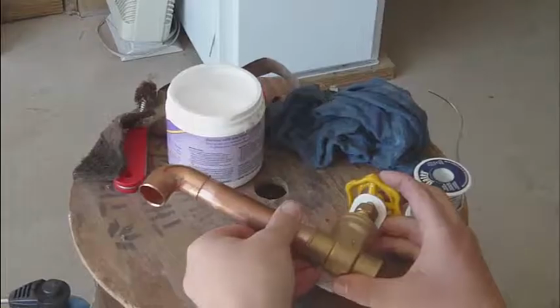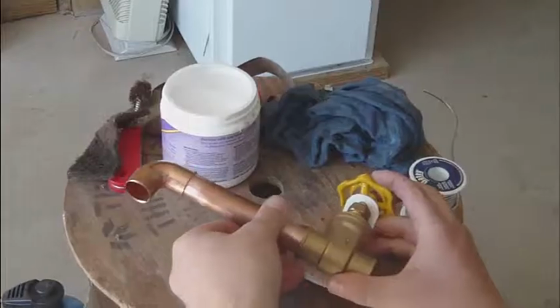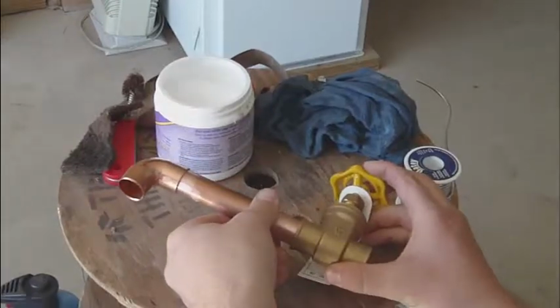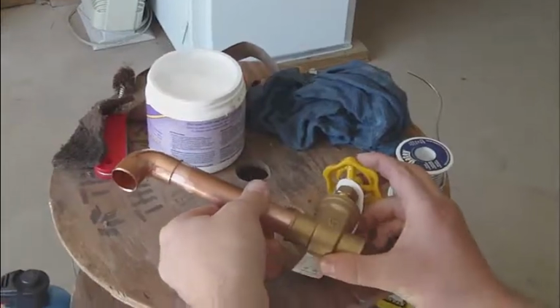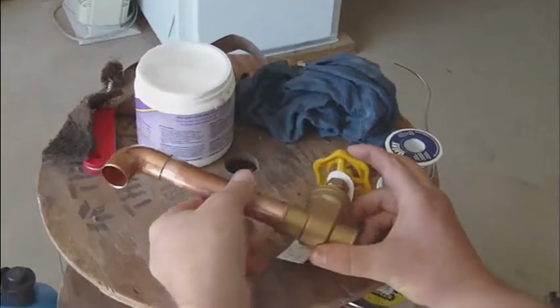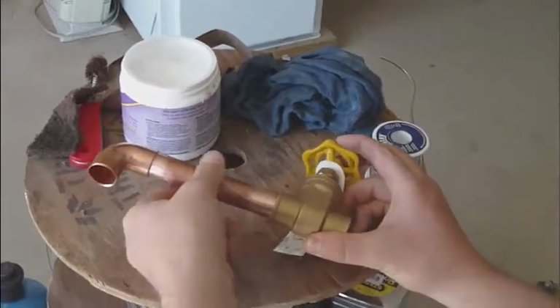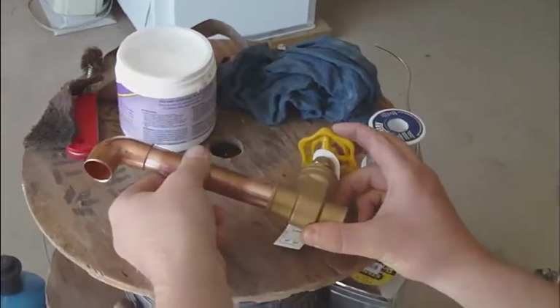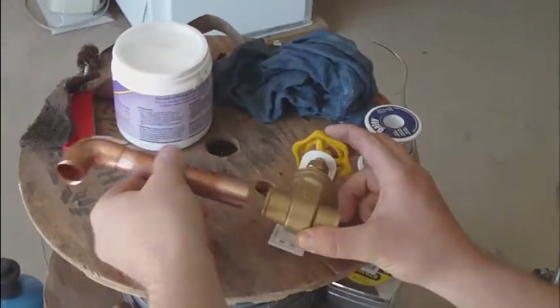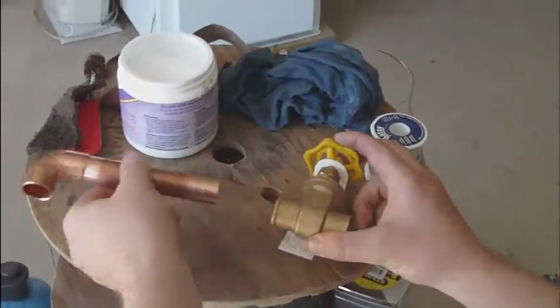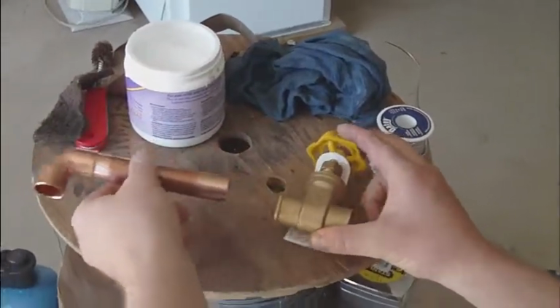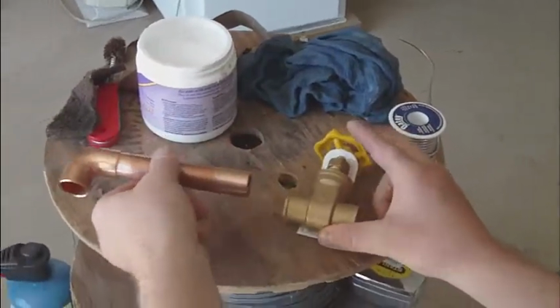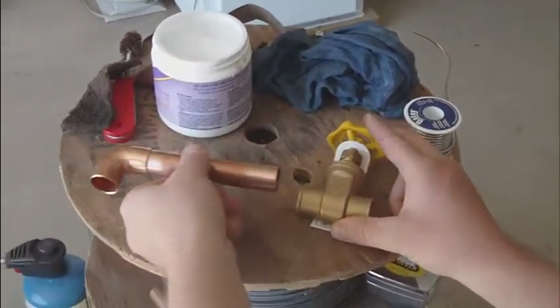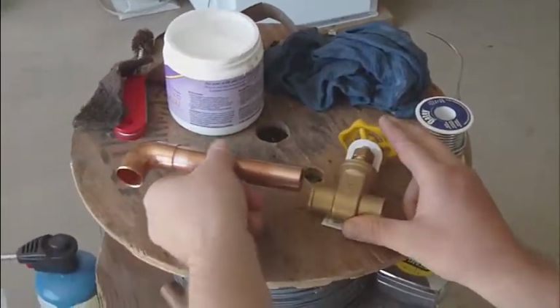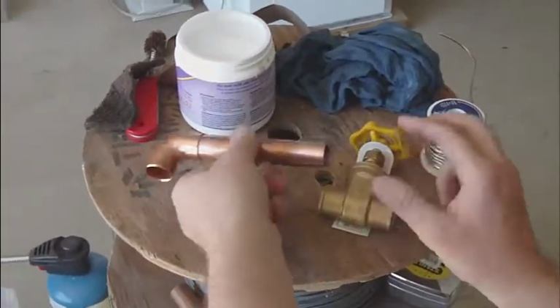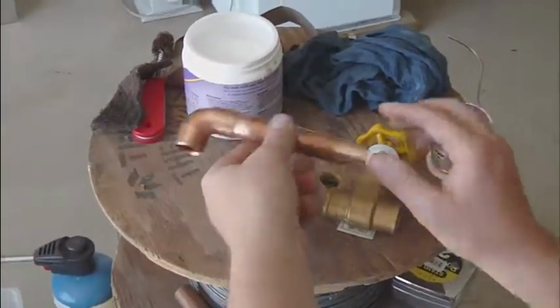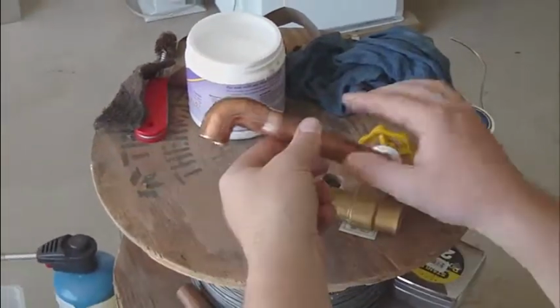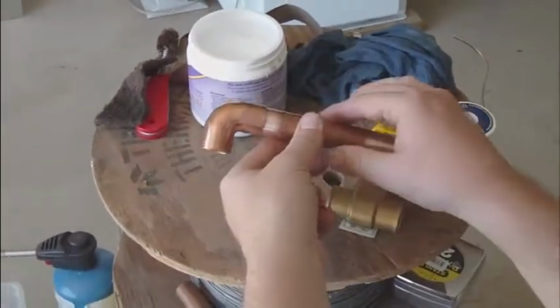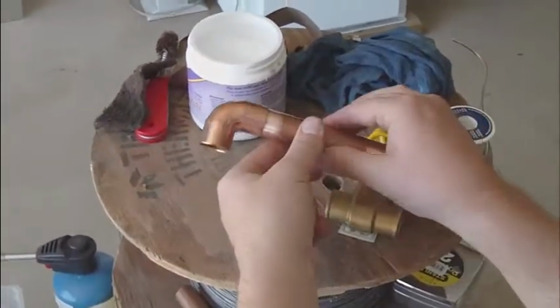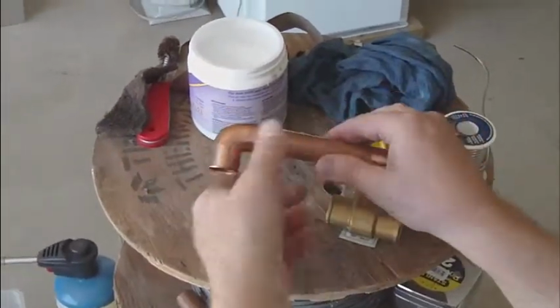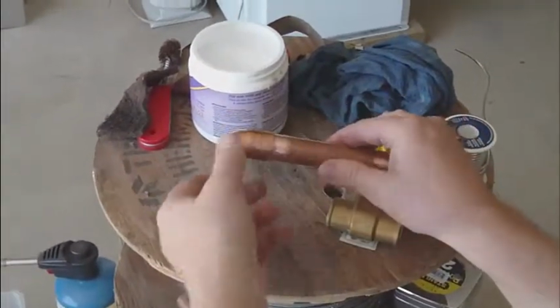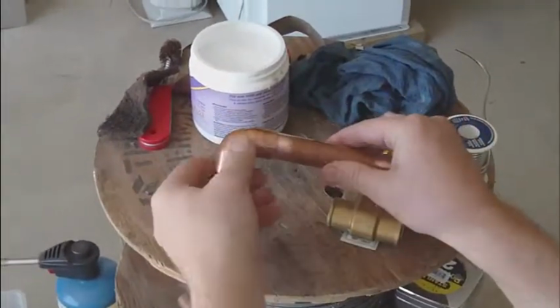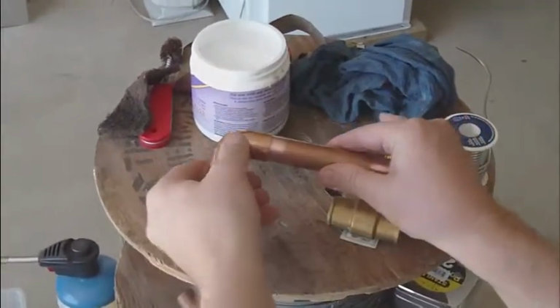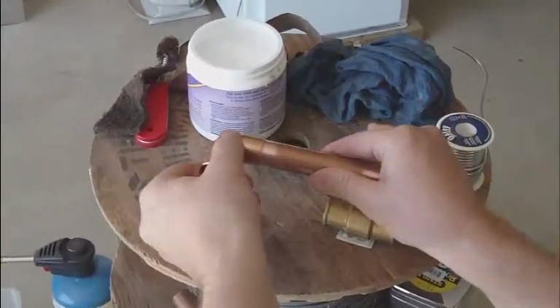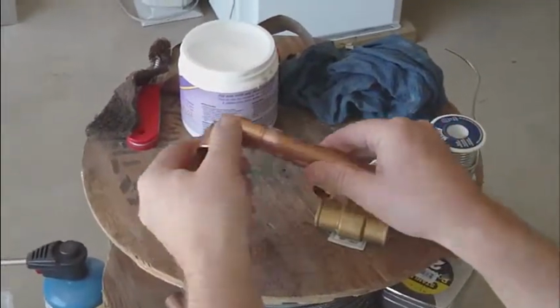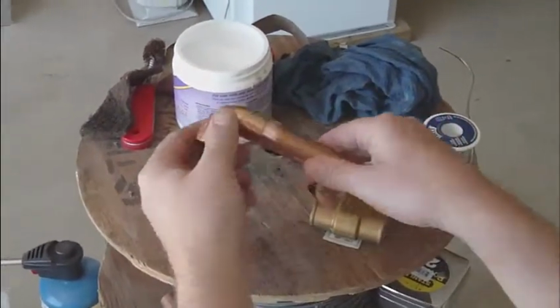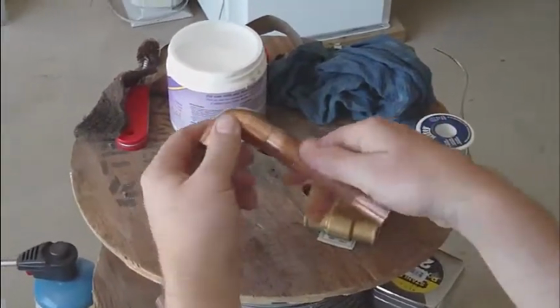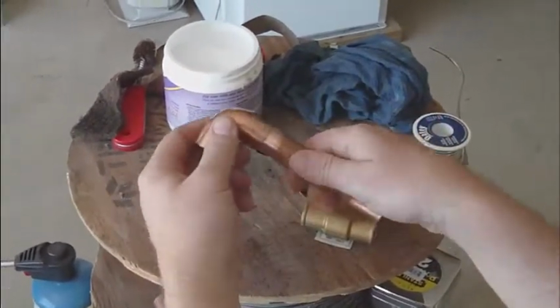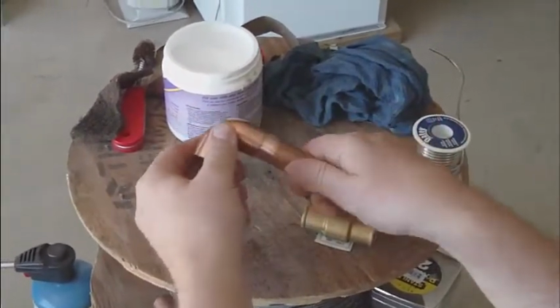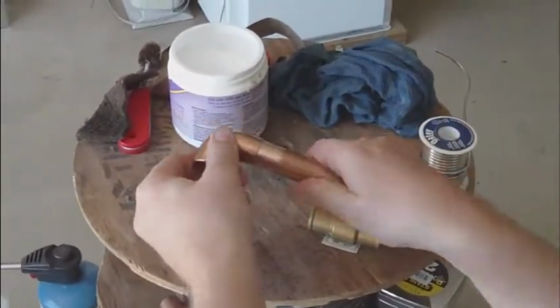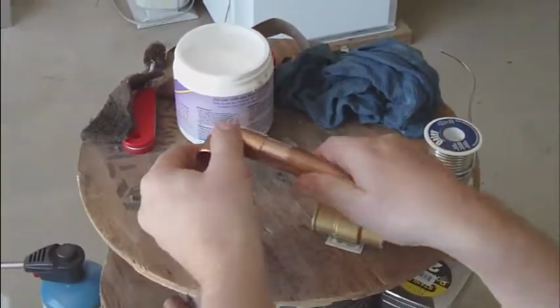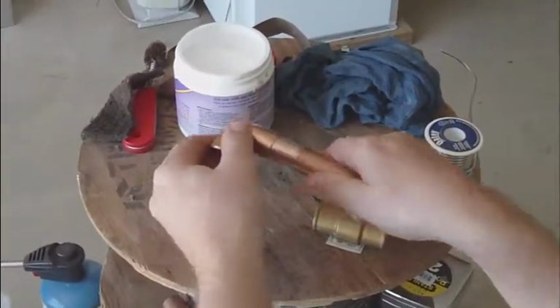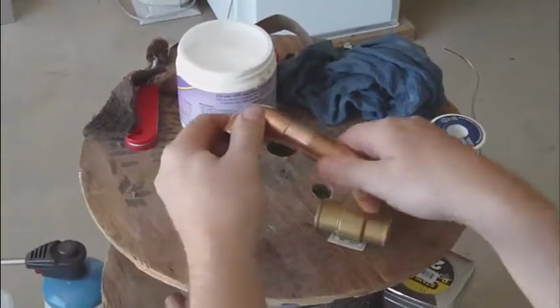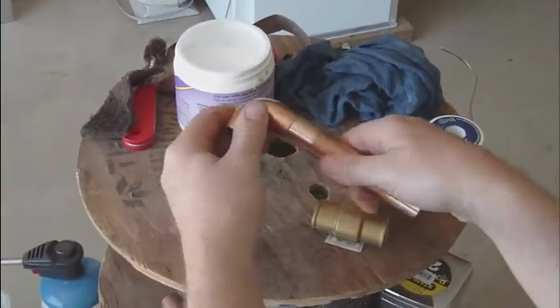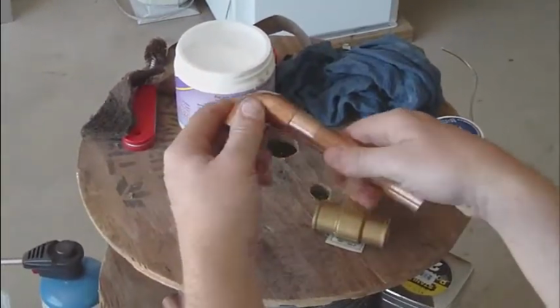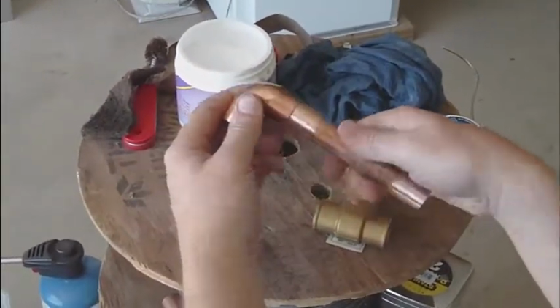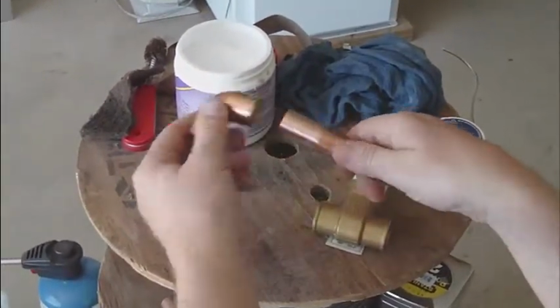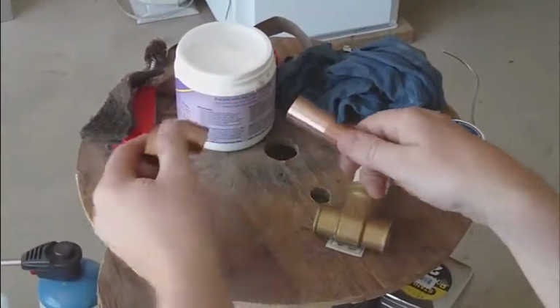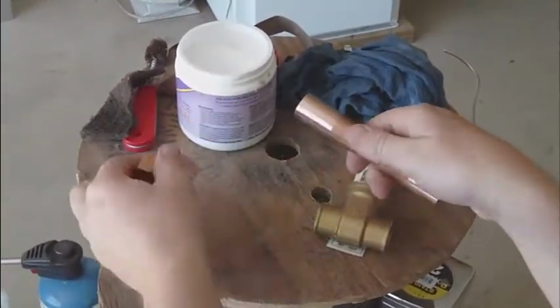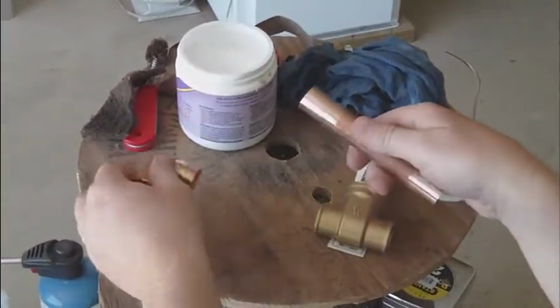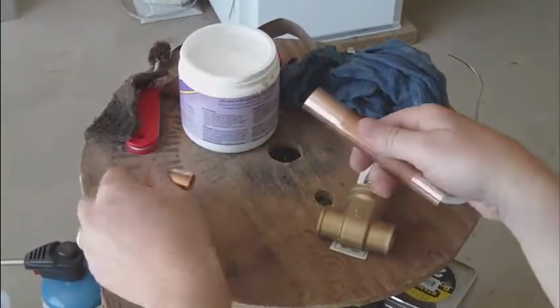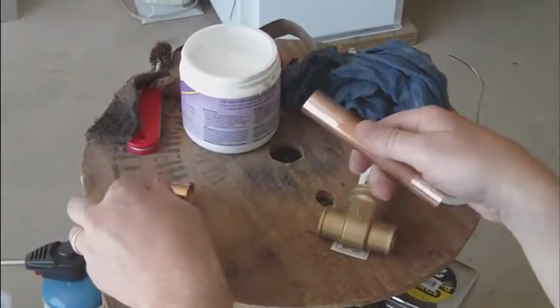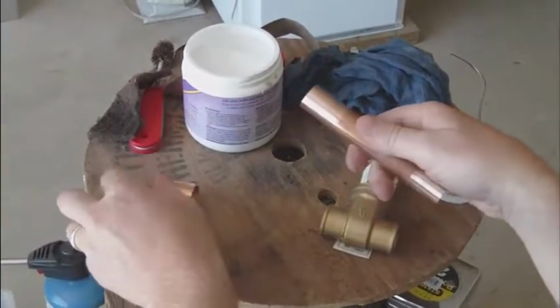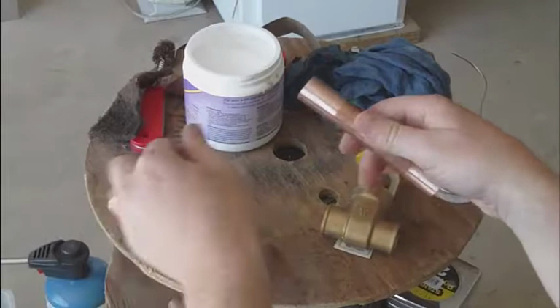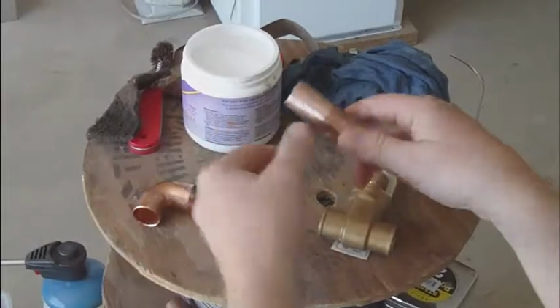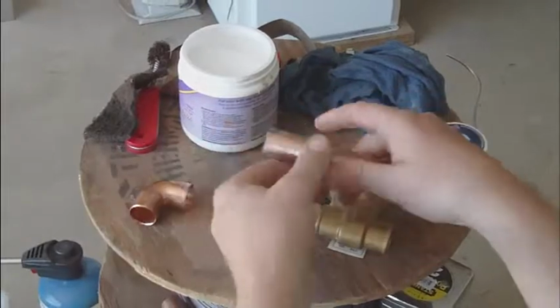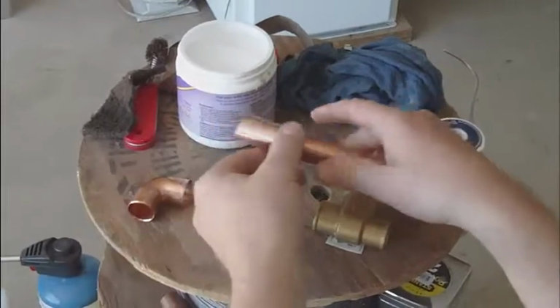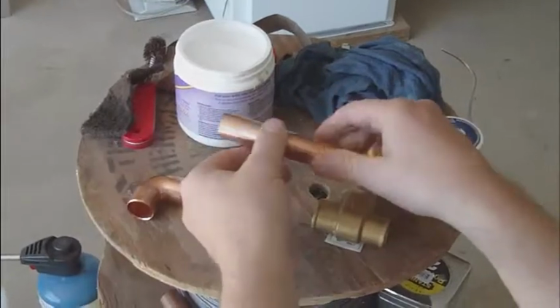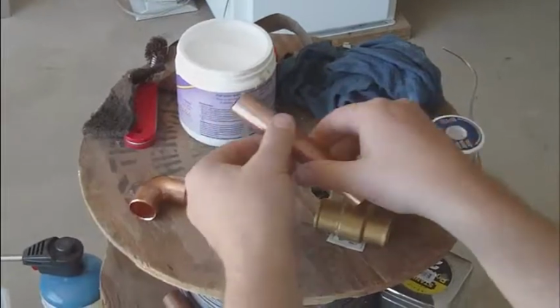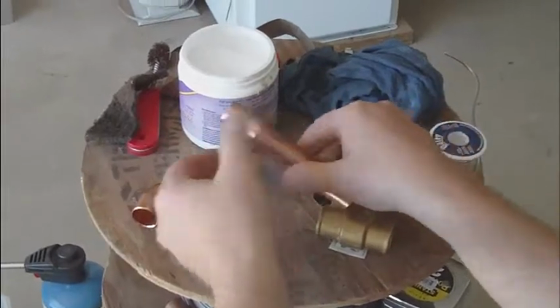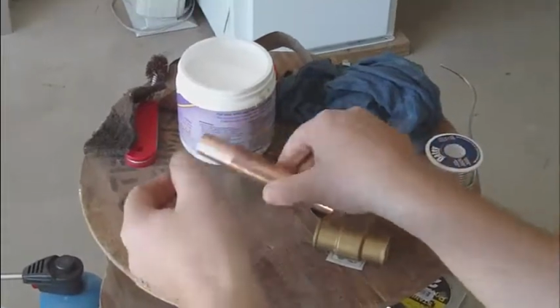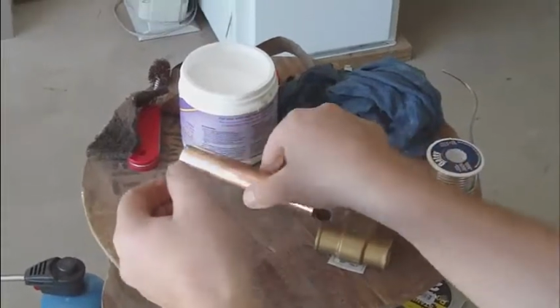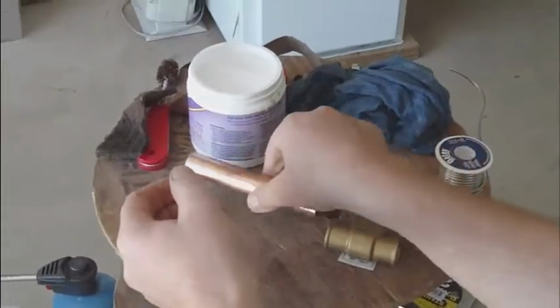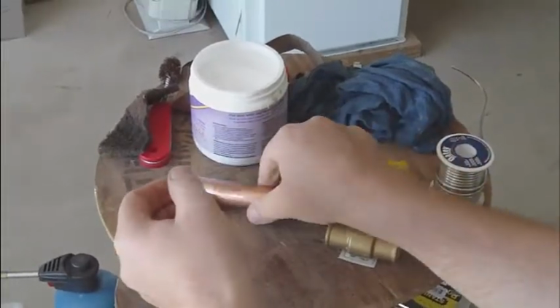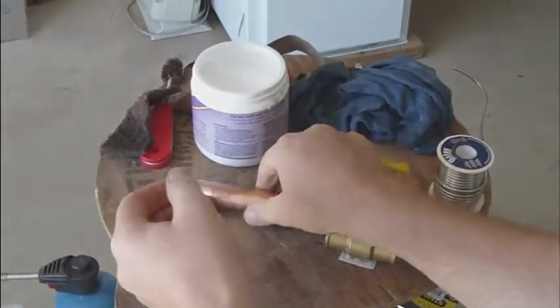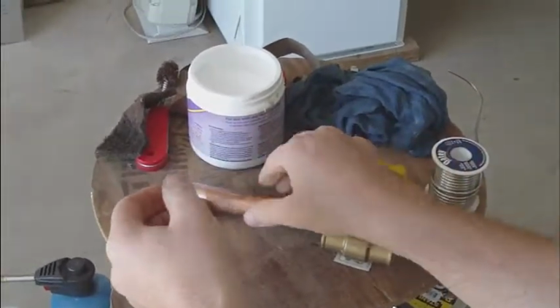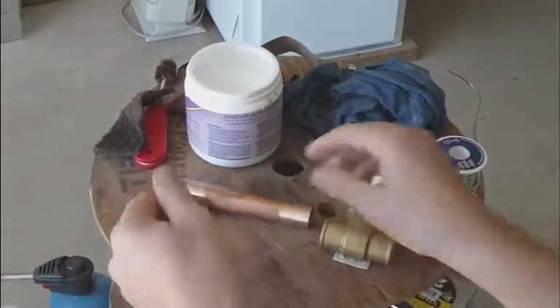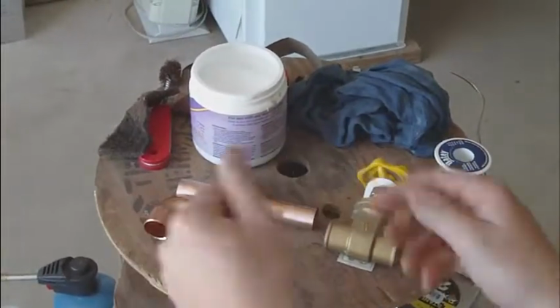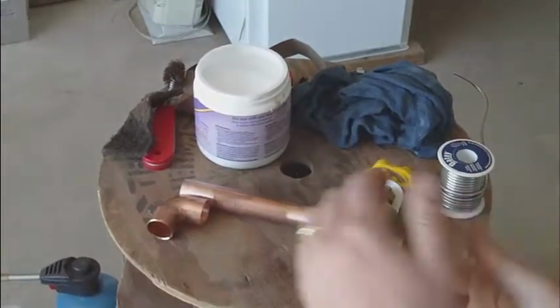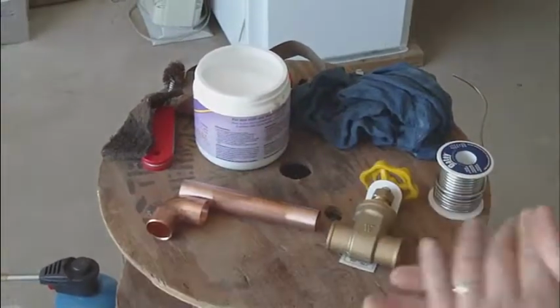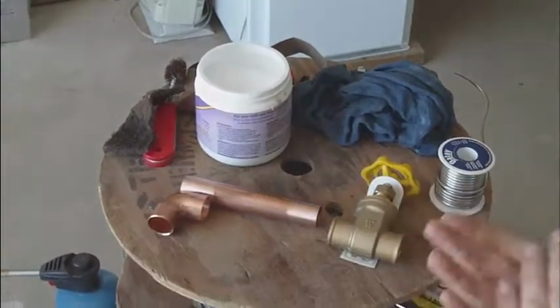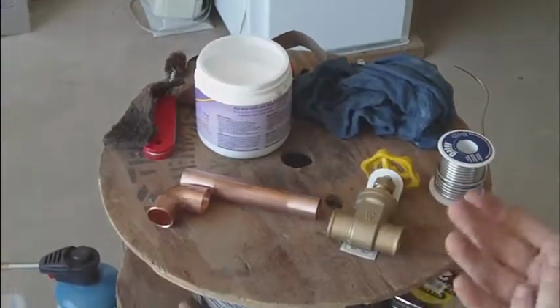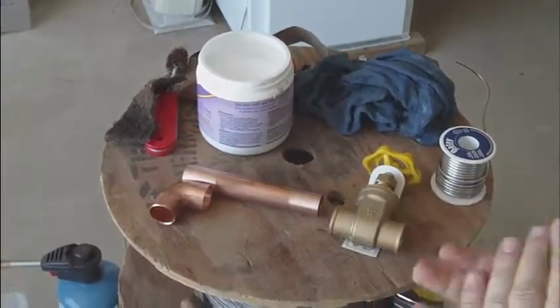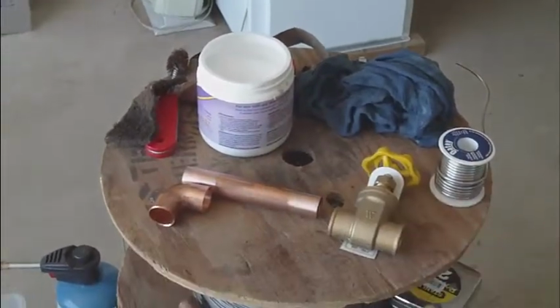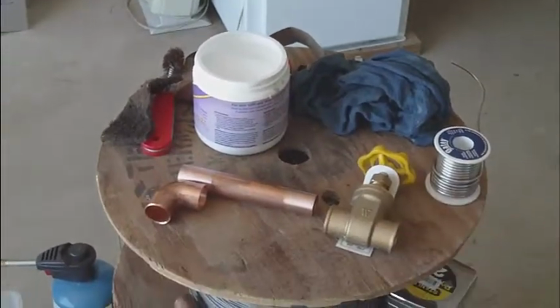We've got our pieces cleaned. We've done our measurements. It's now time to do our sweat solder of these components.